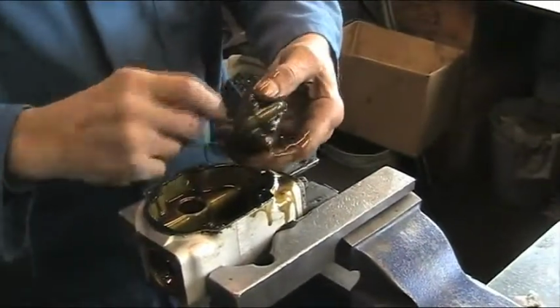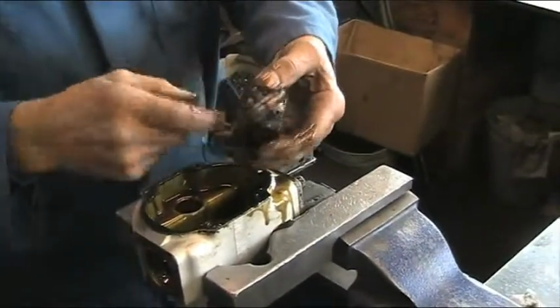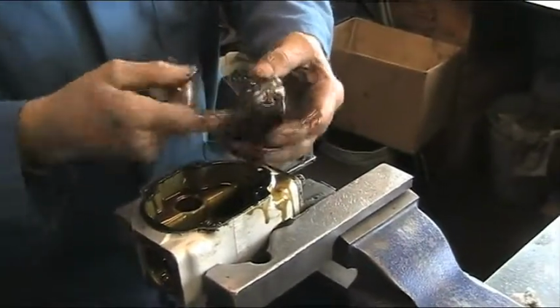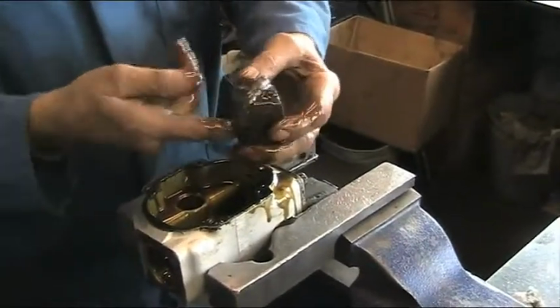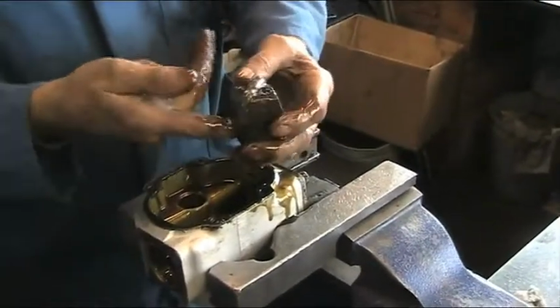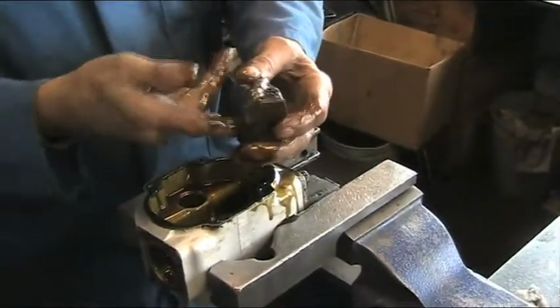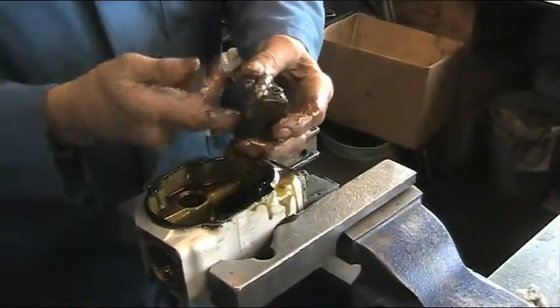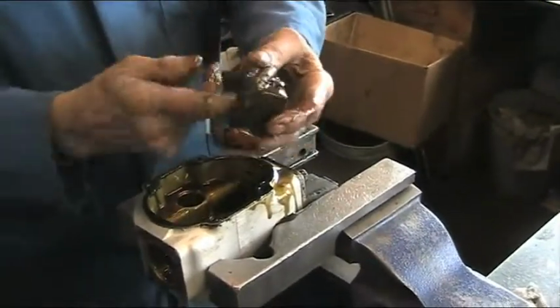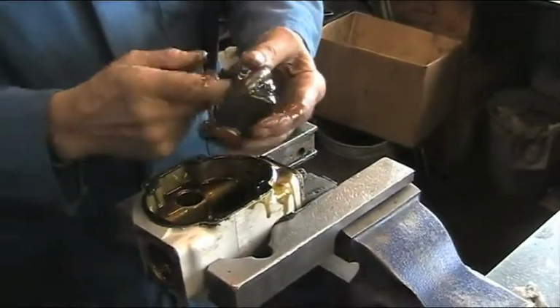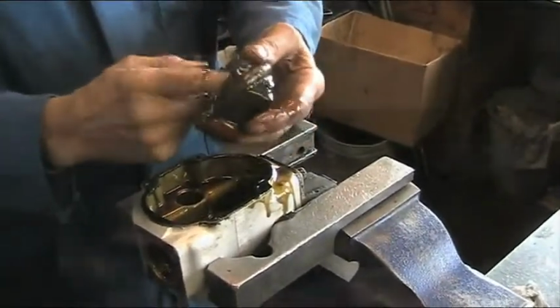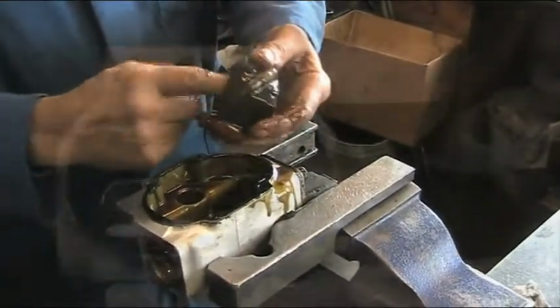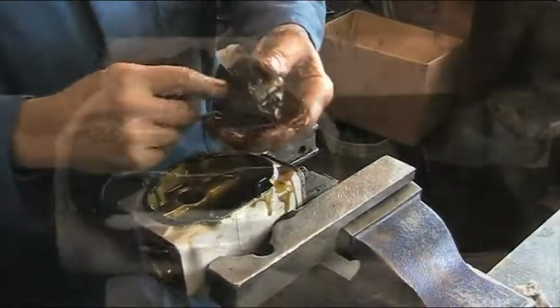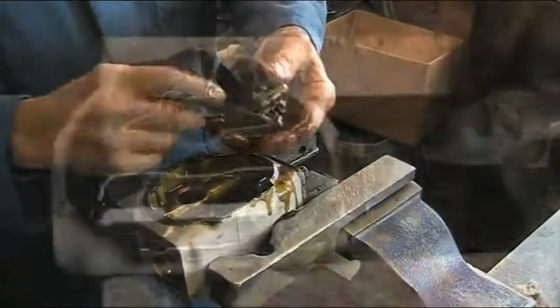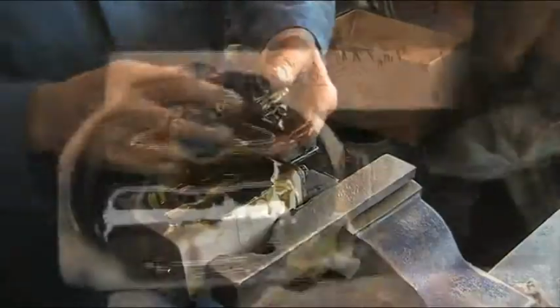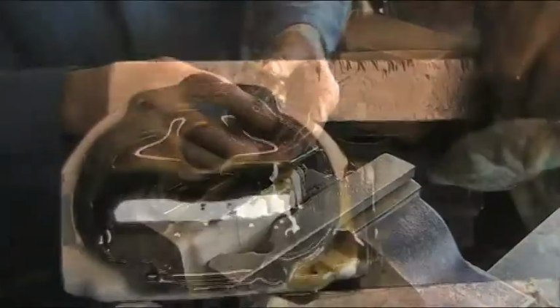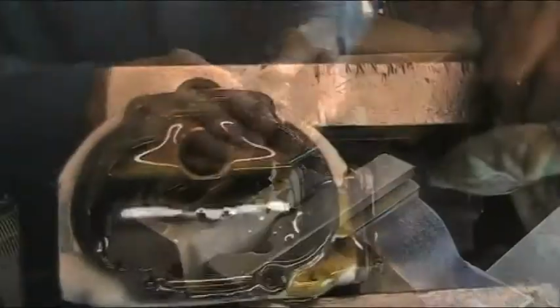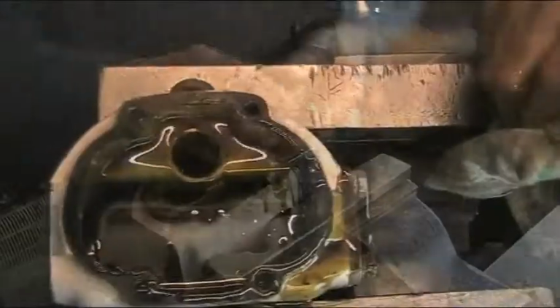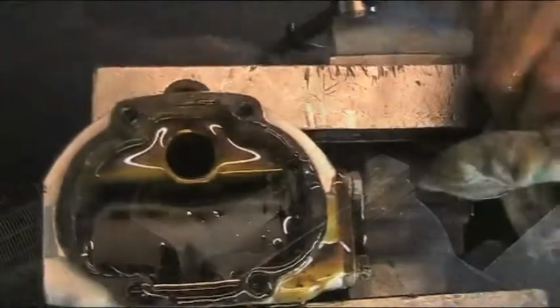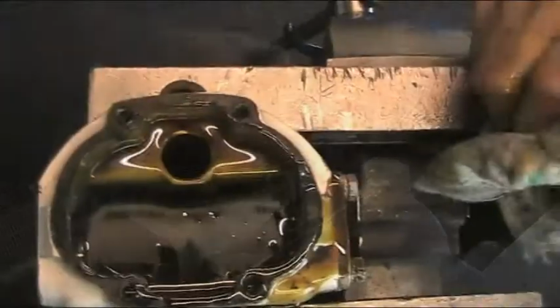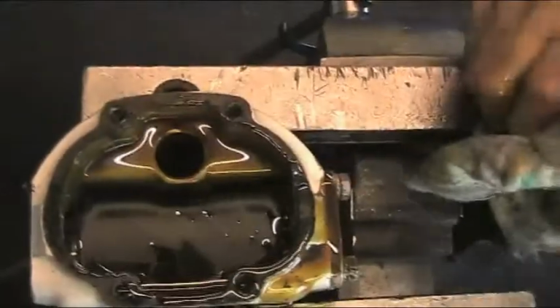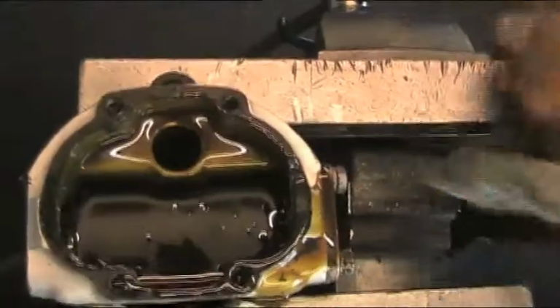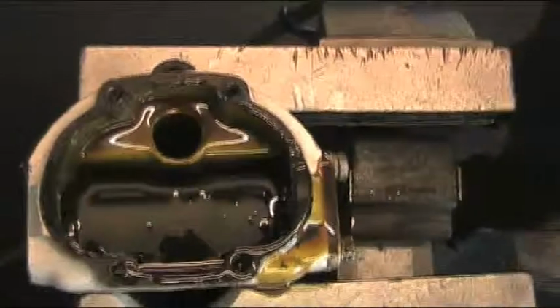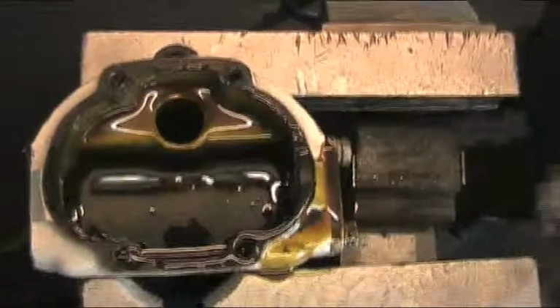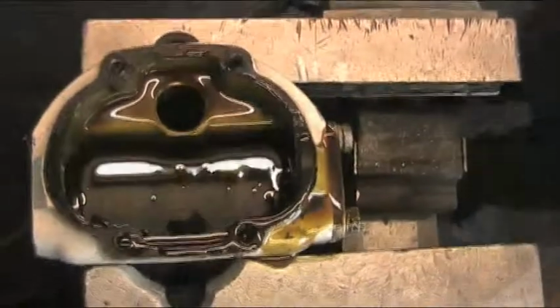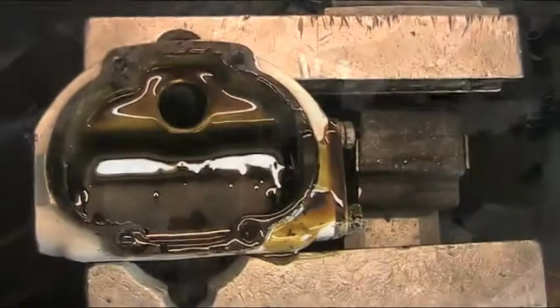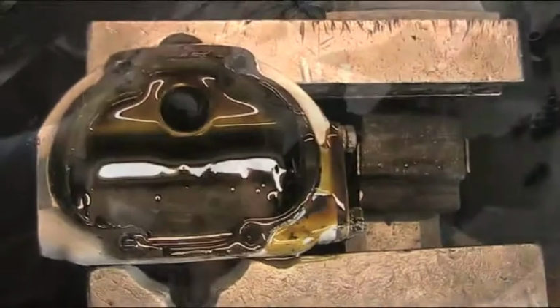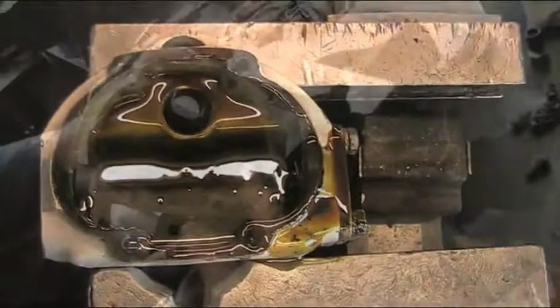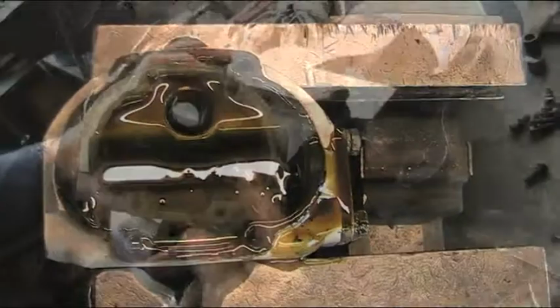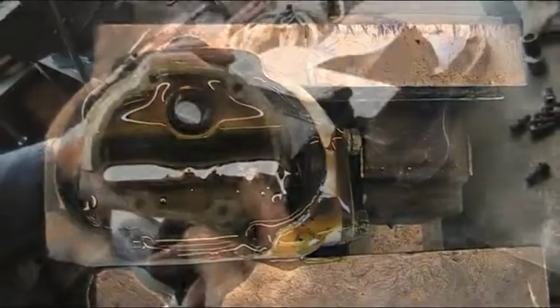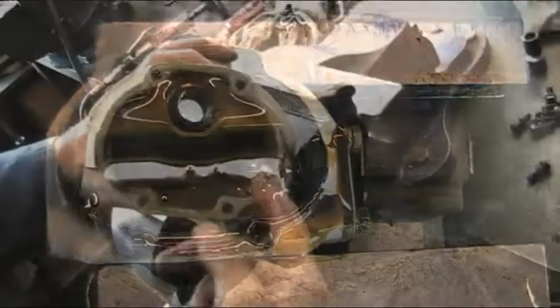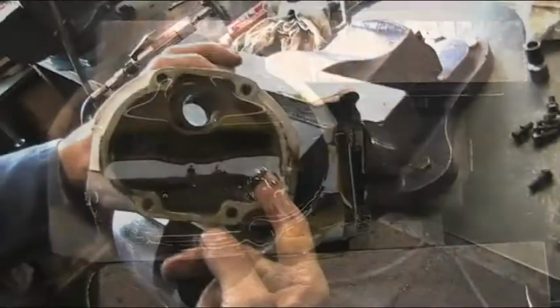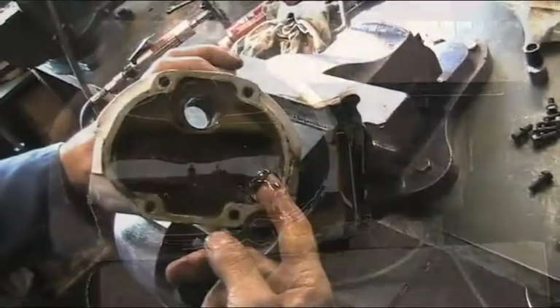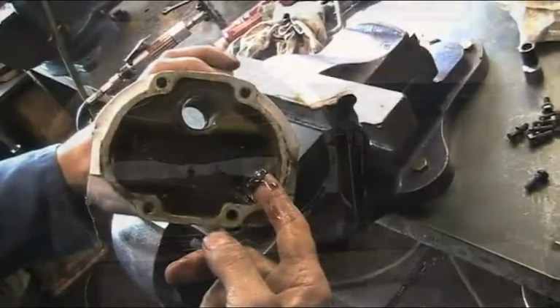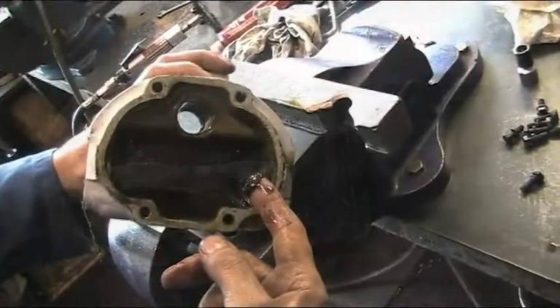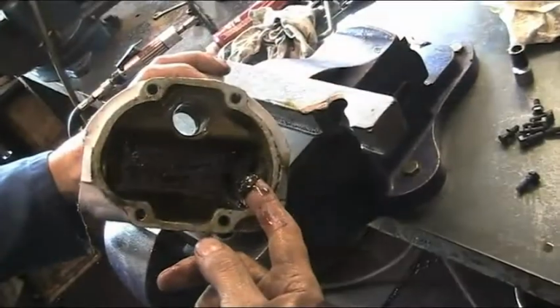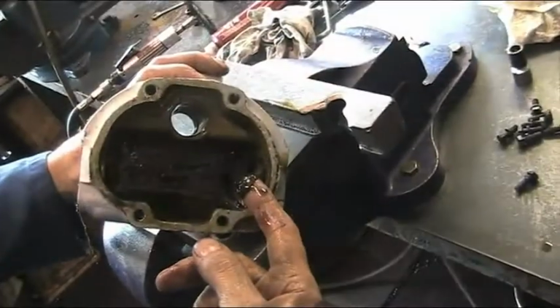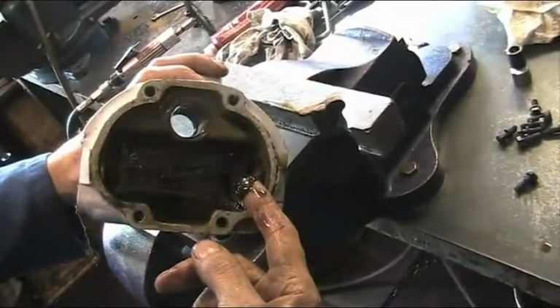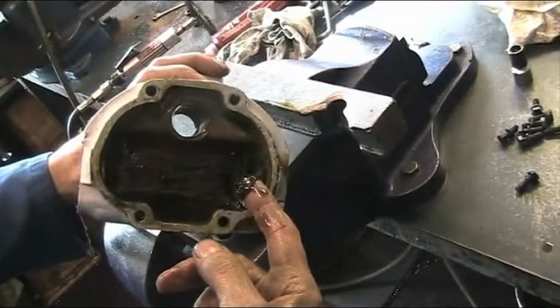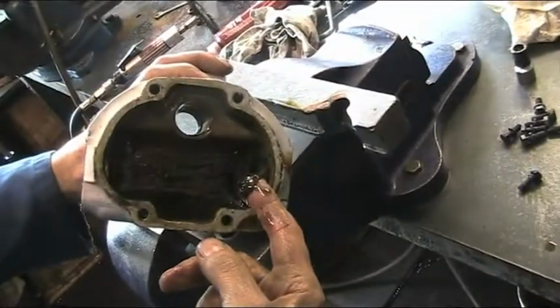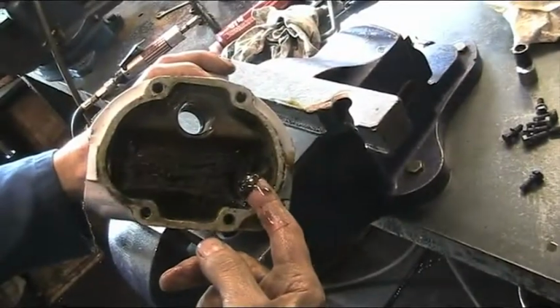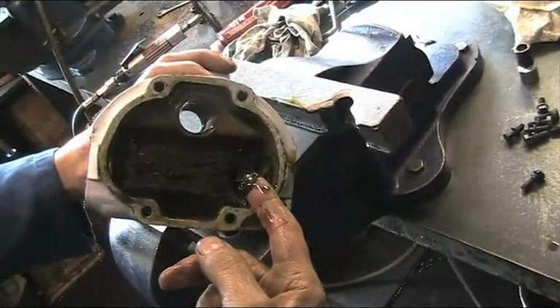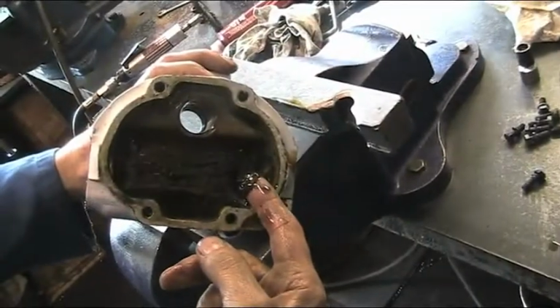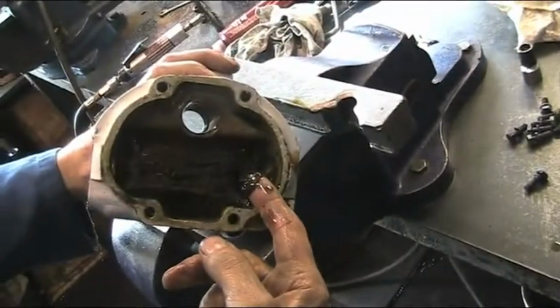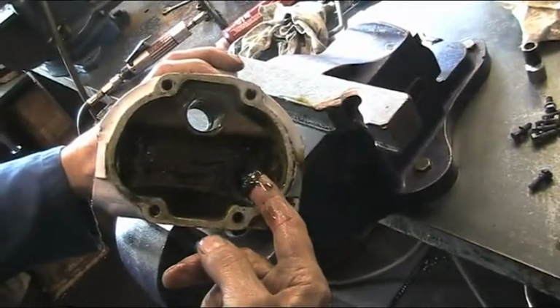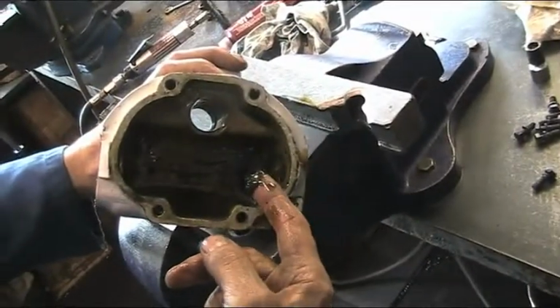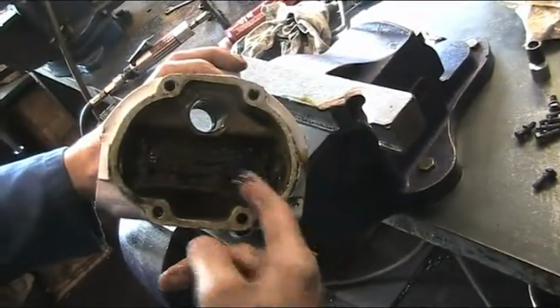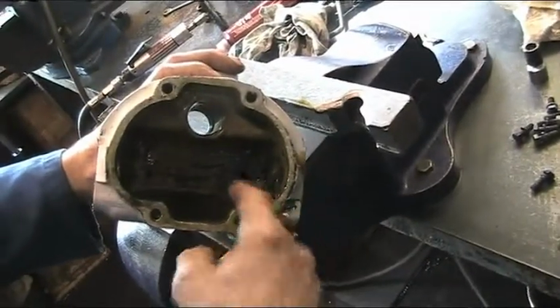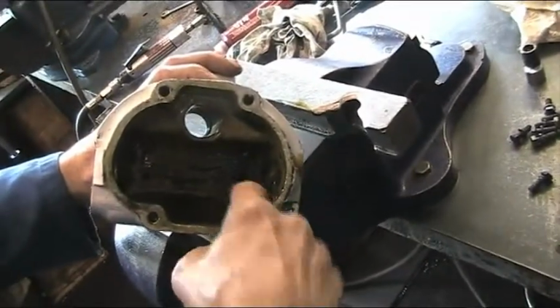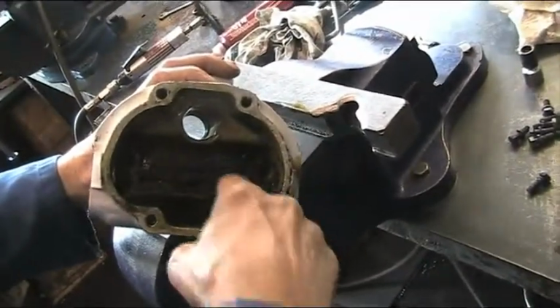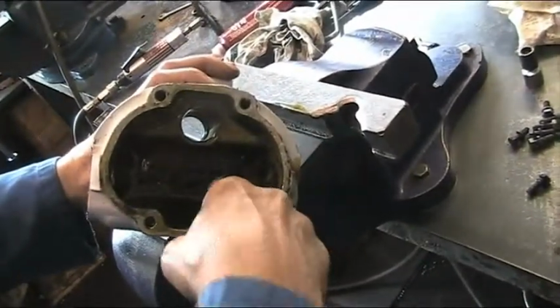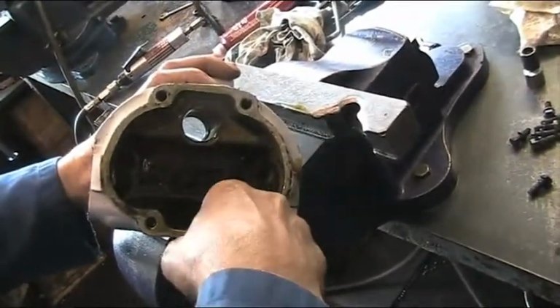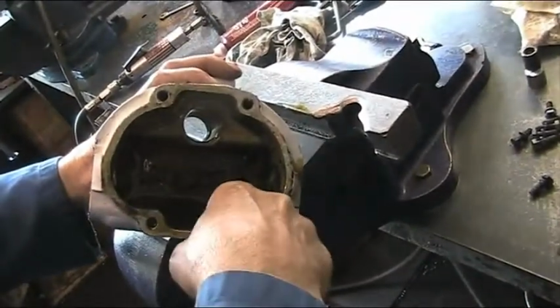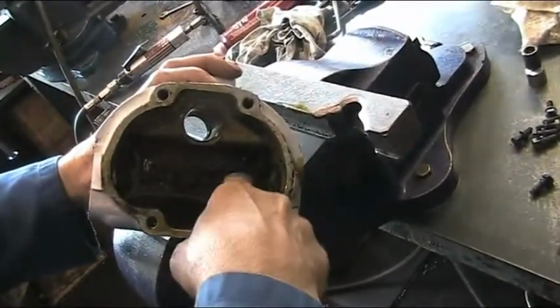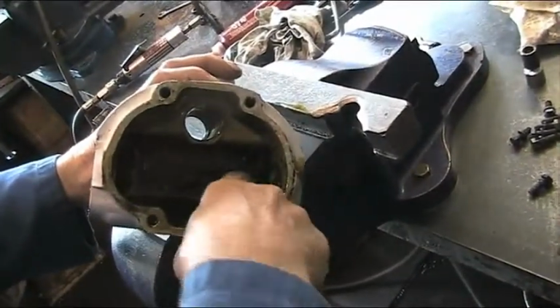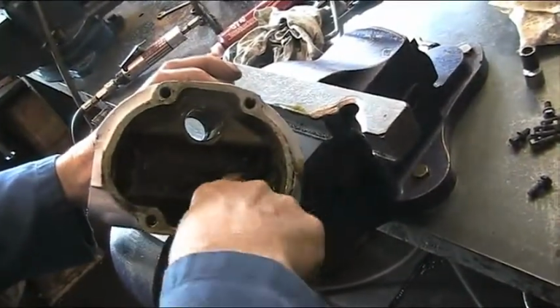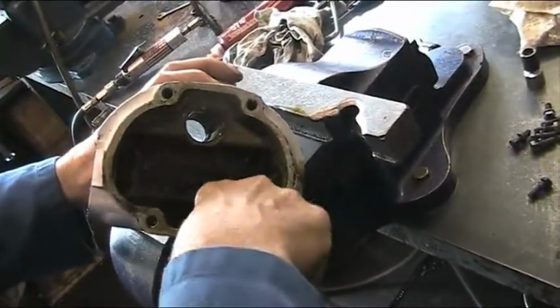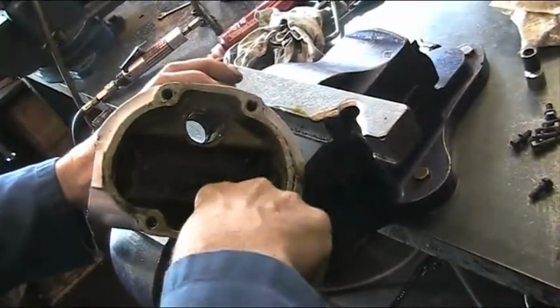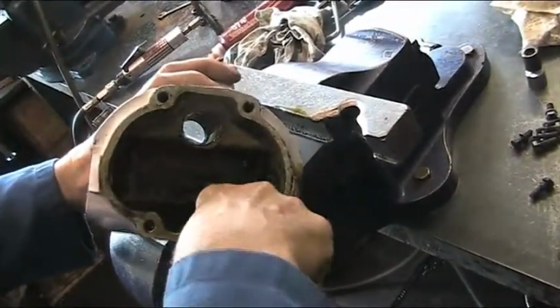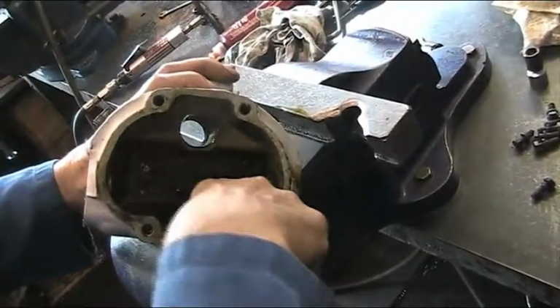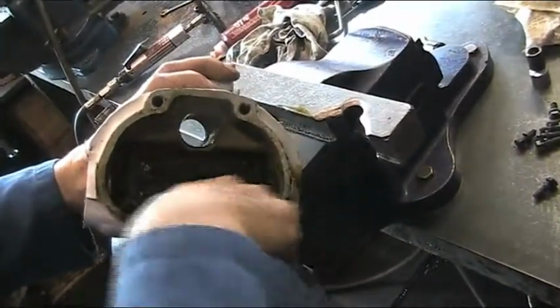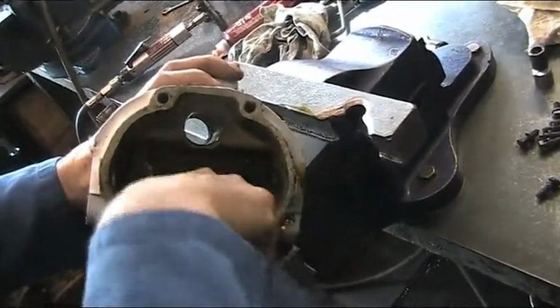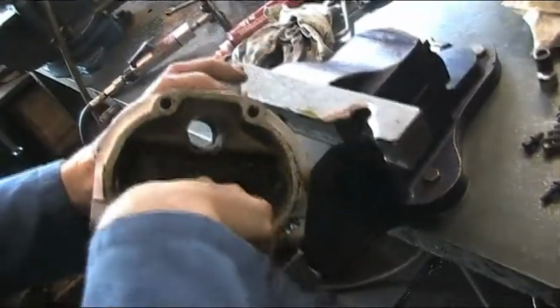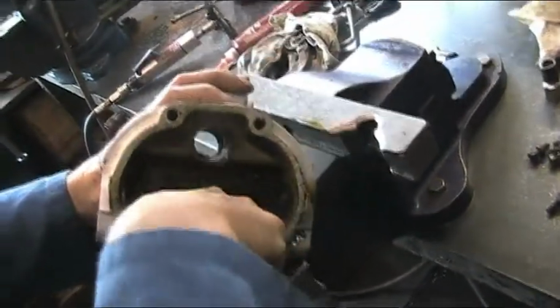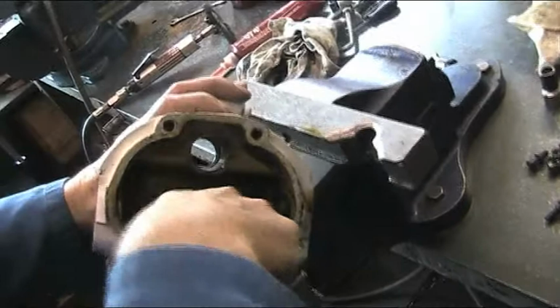Once all the components and oil are removed, internal degunking and cleaning, along with any polishing or removing of burrs, is carried out.